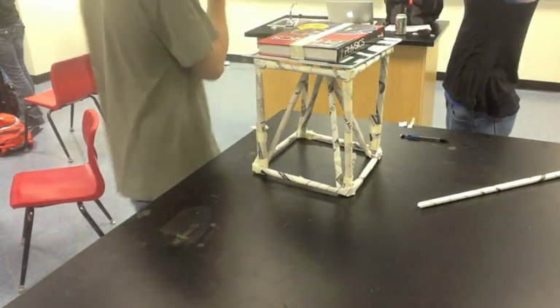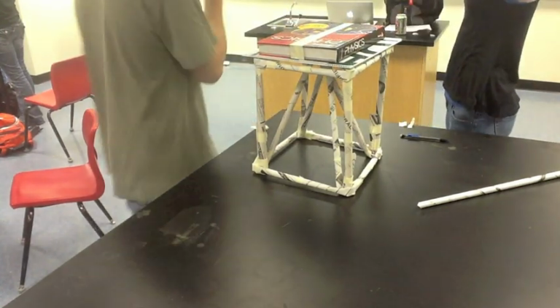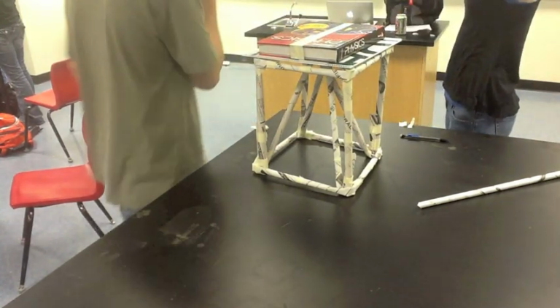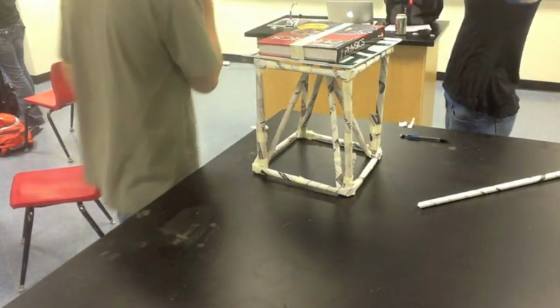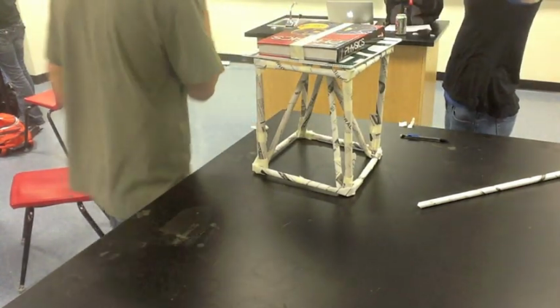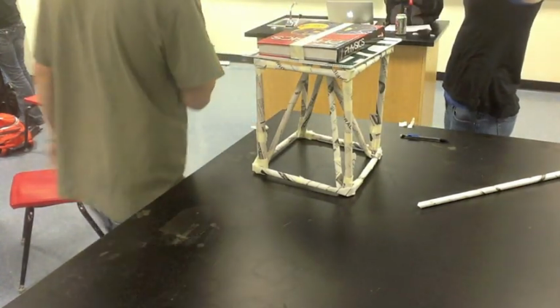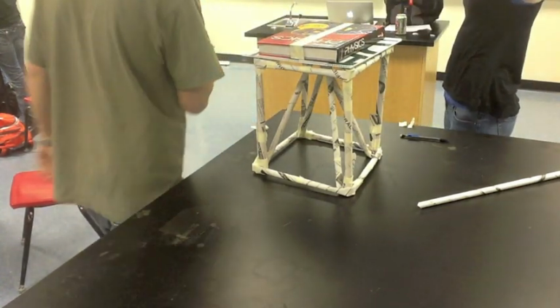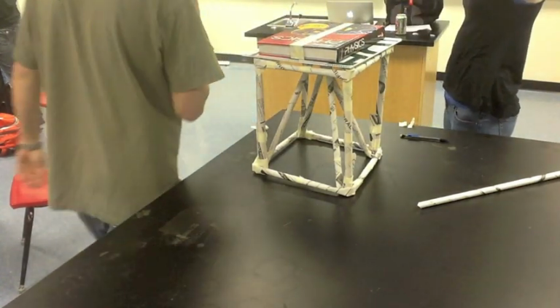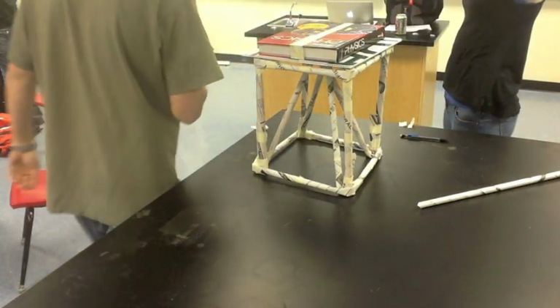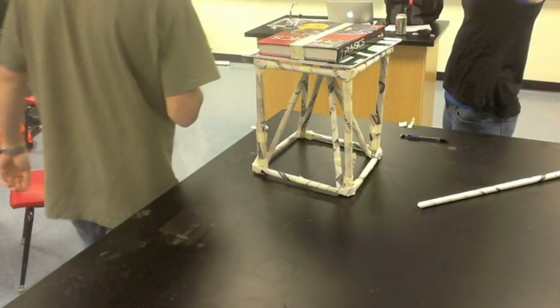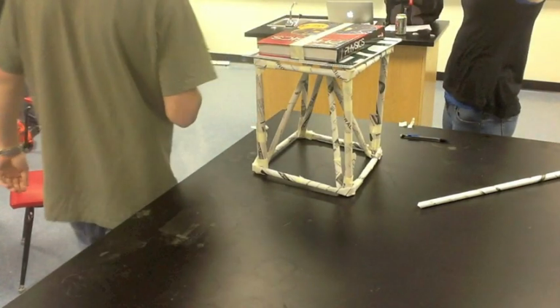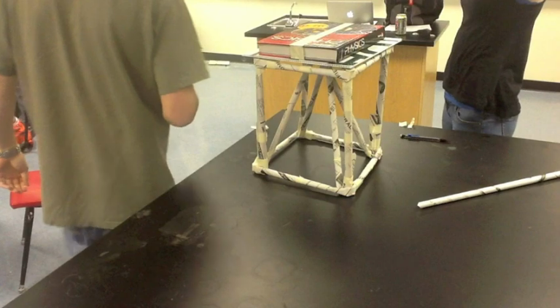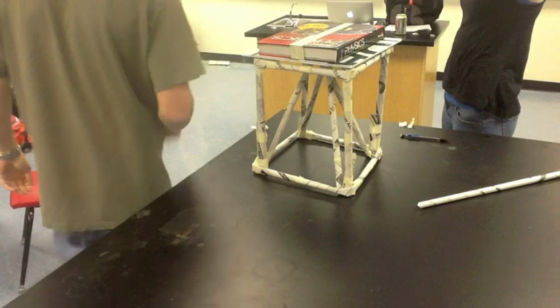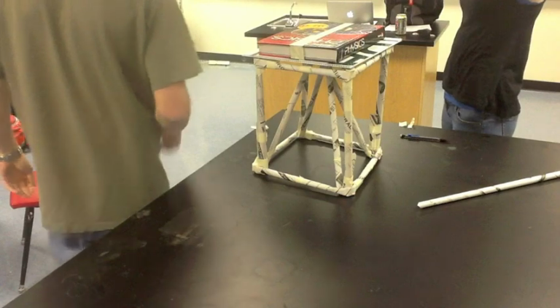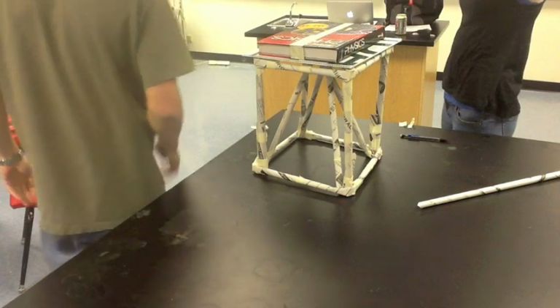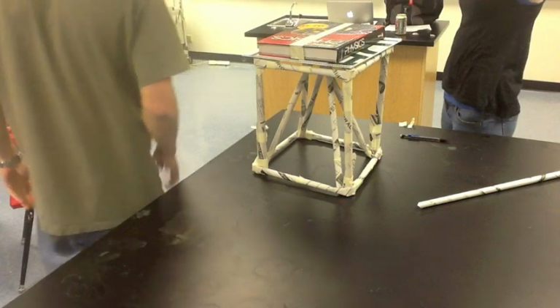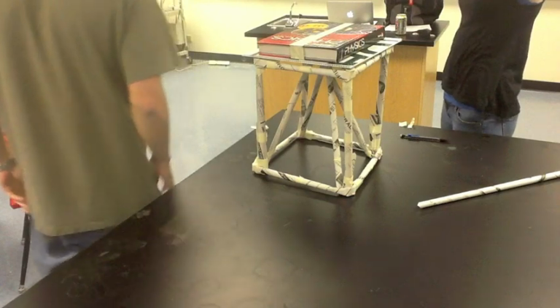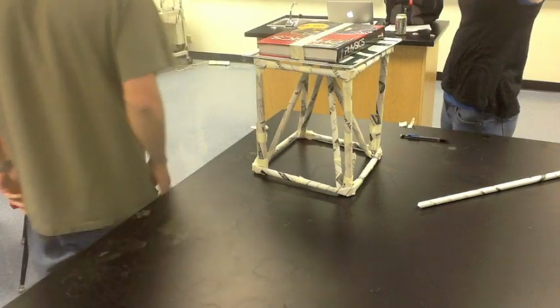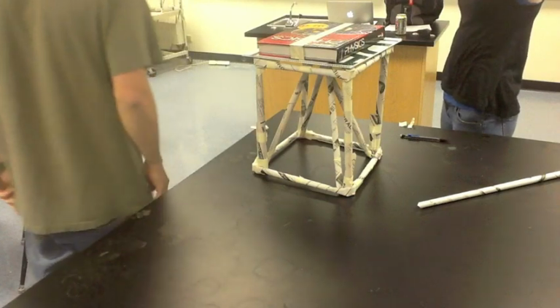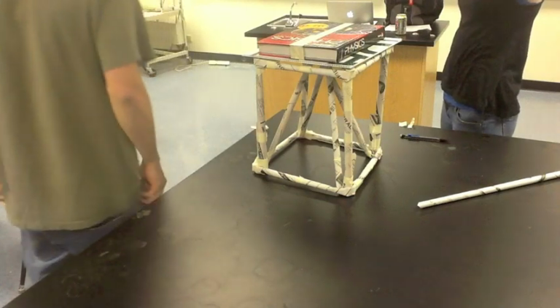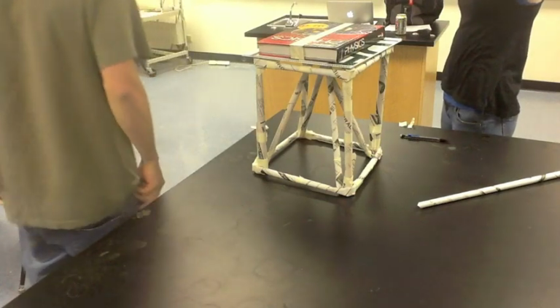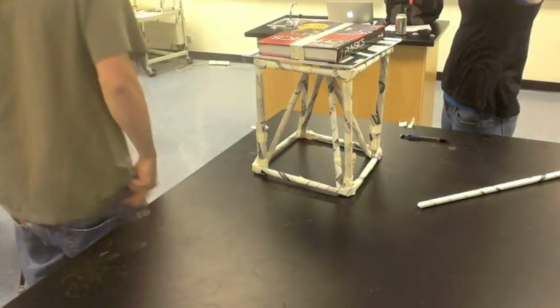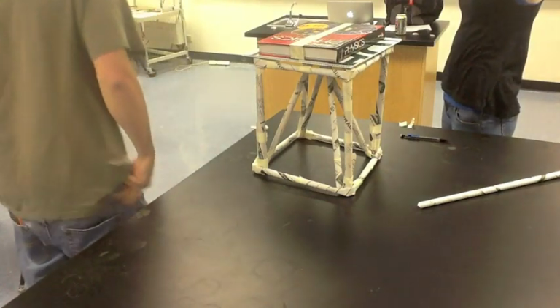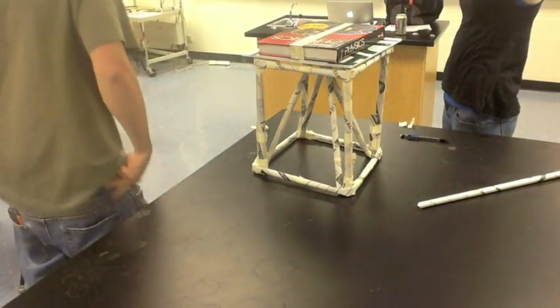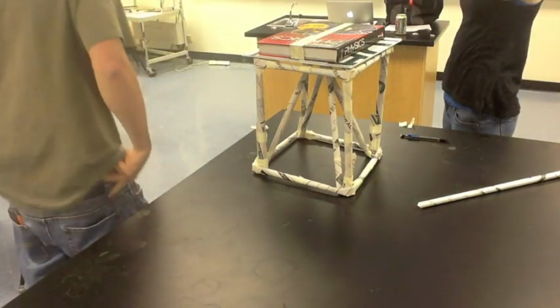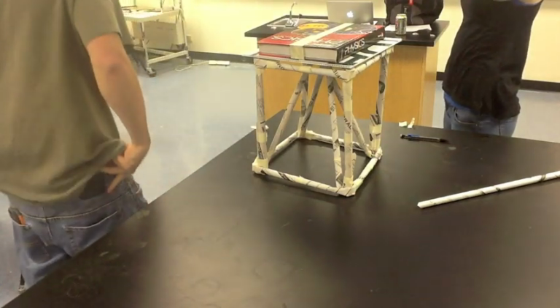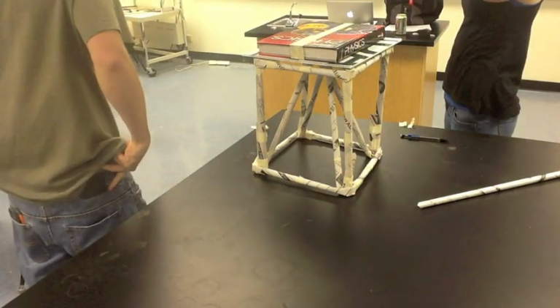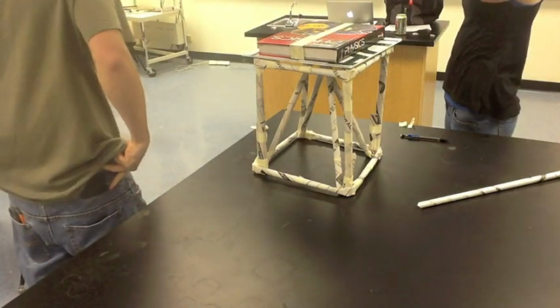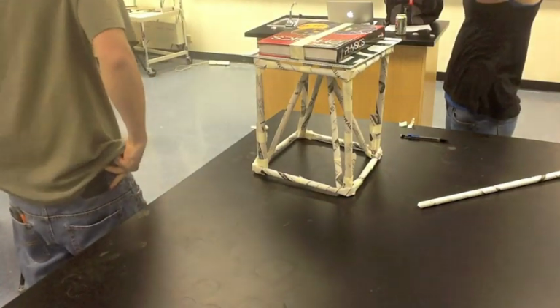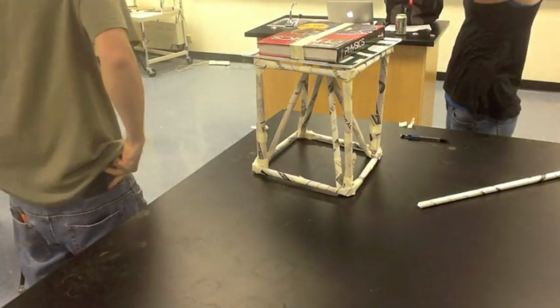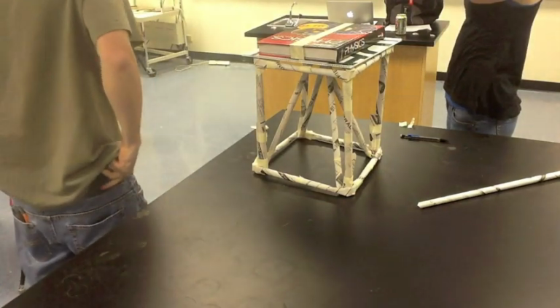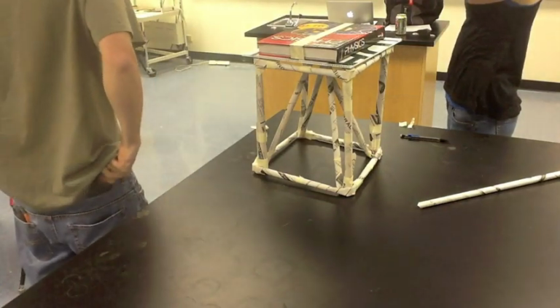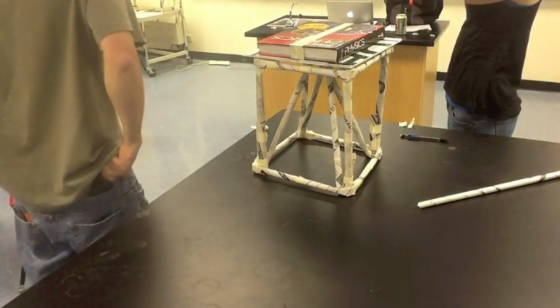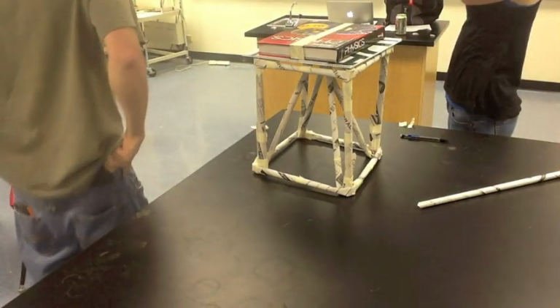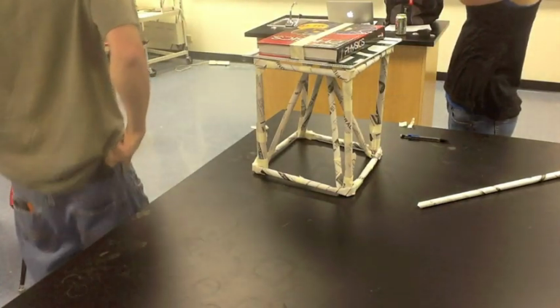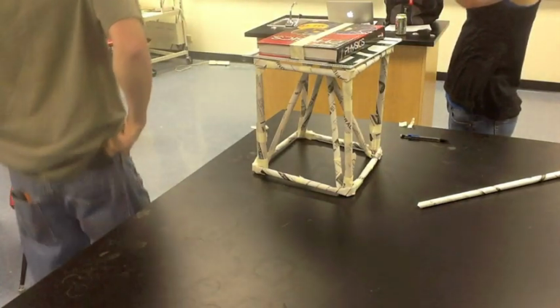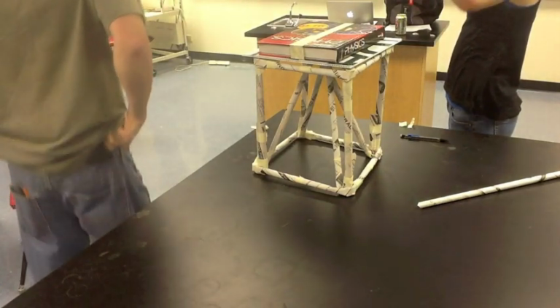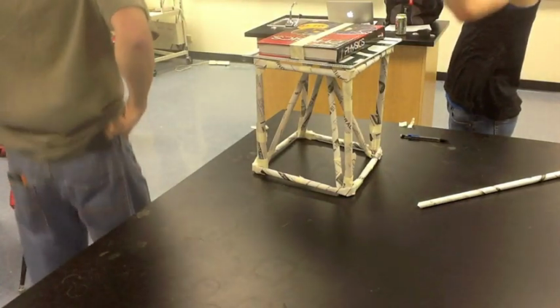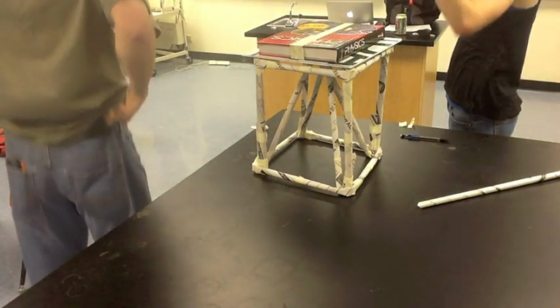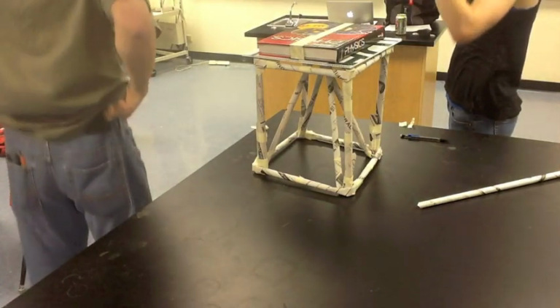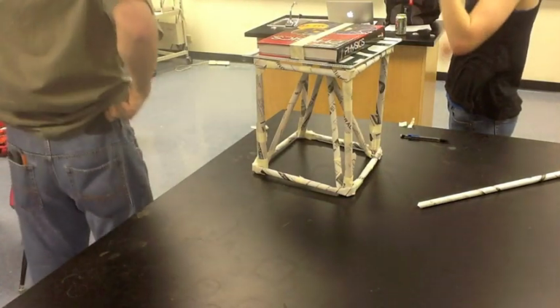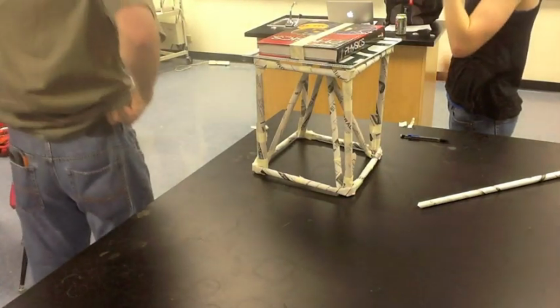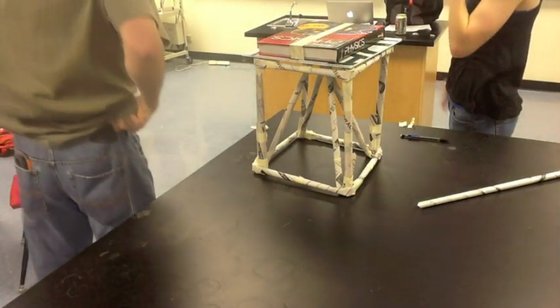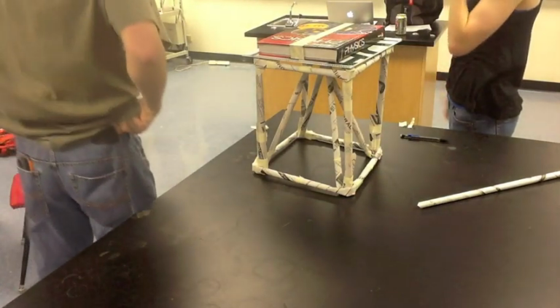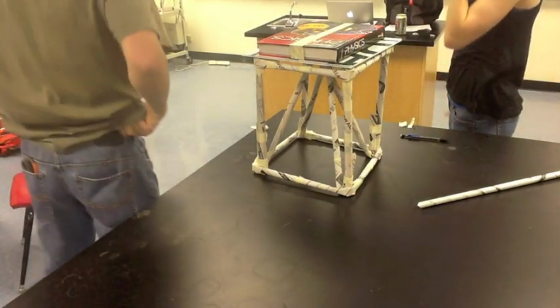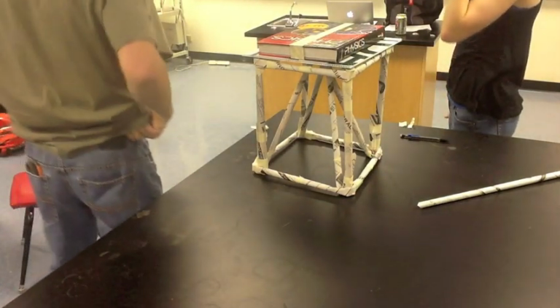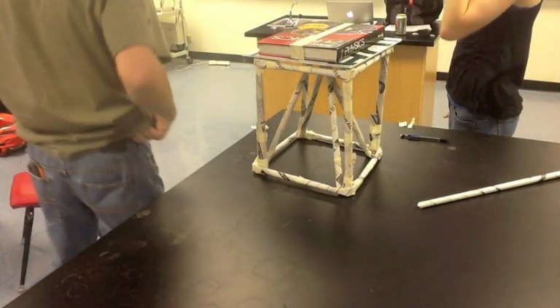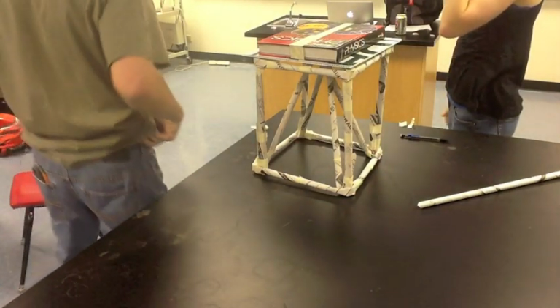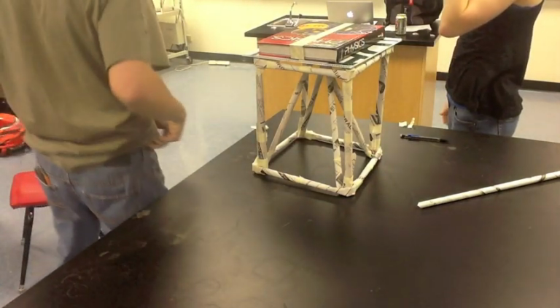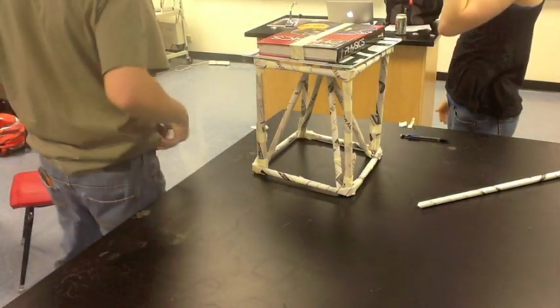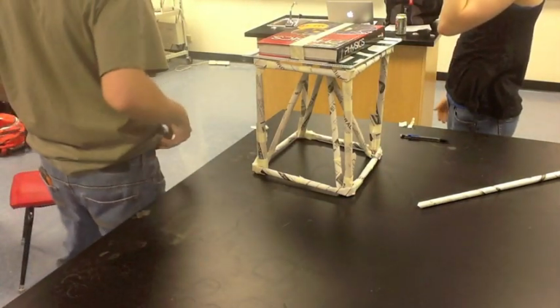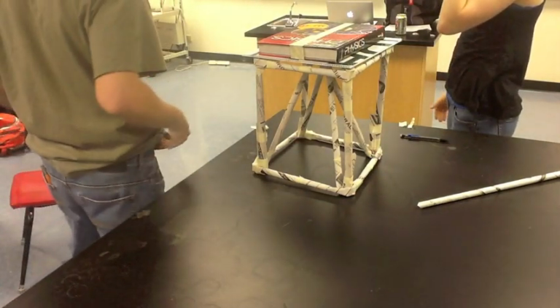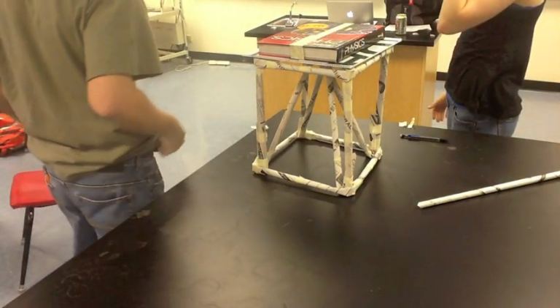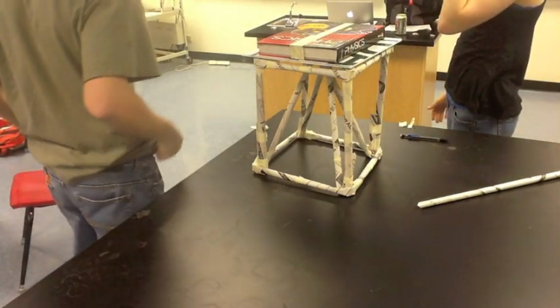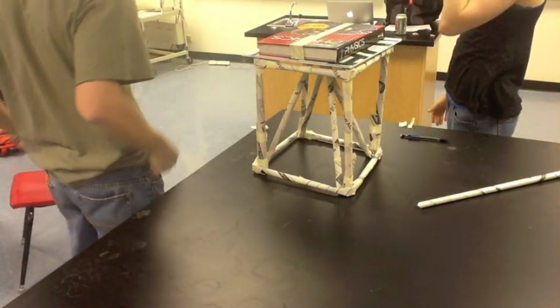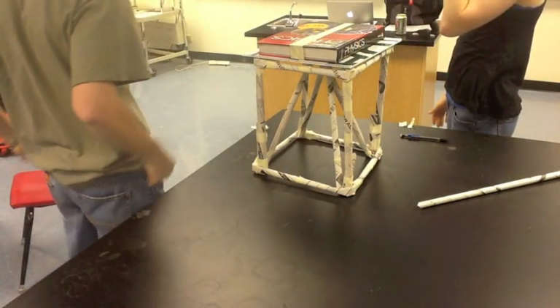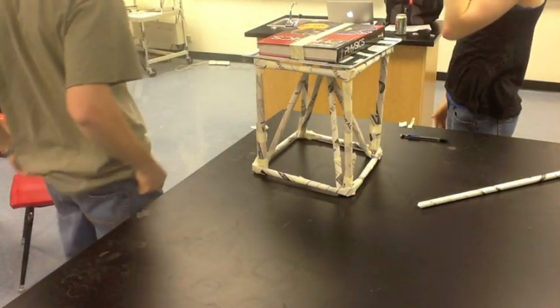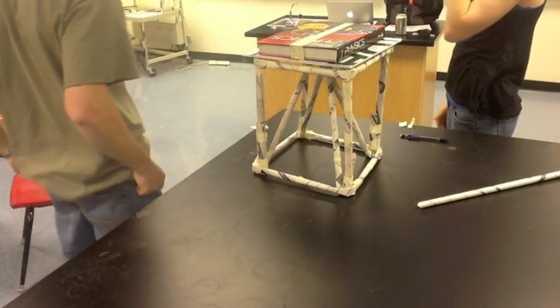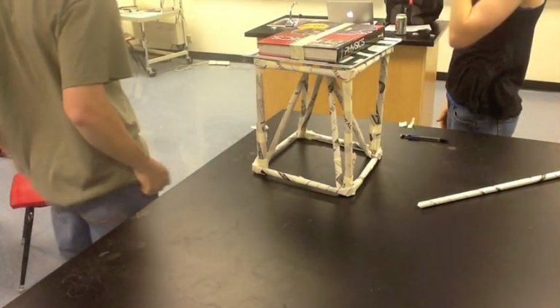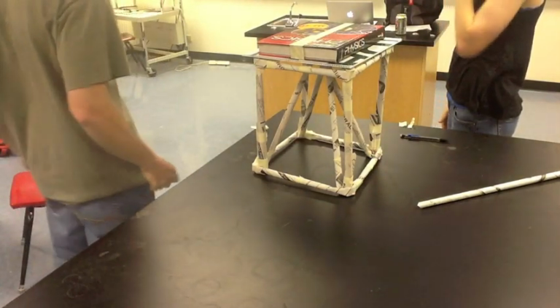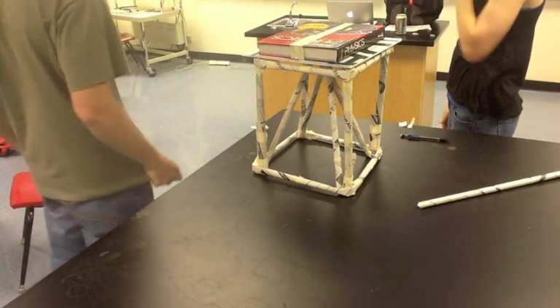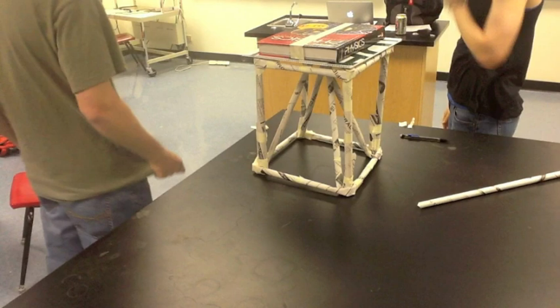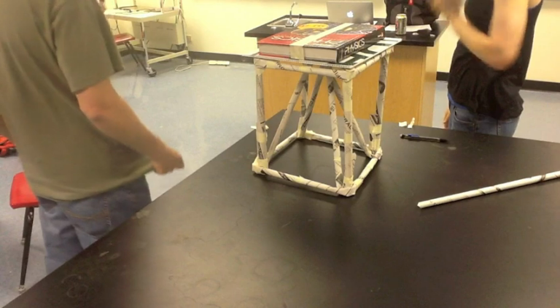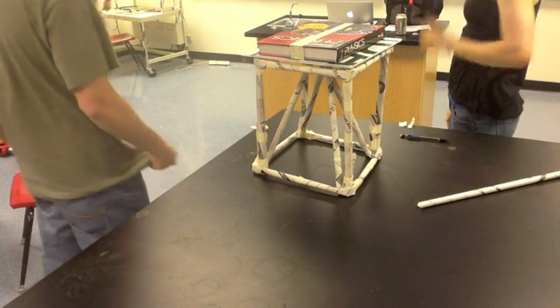And that is our paper table project. That's great! Thanks.